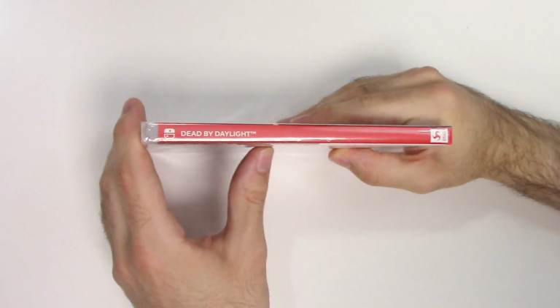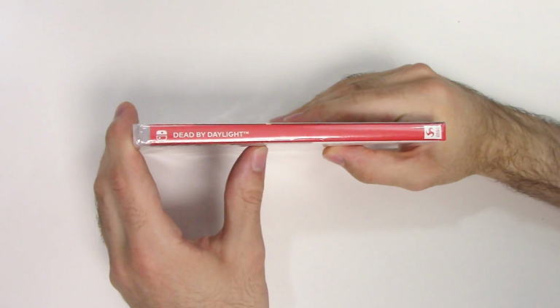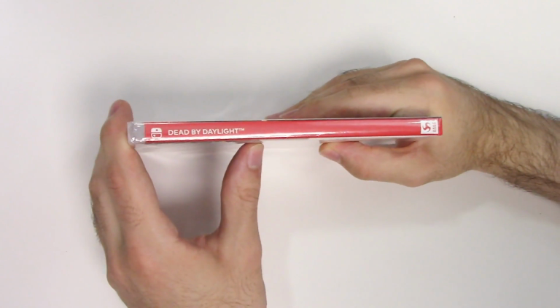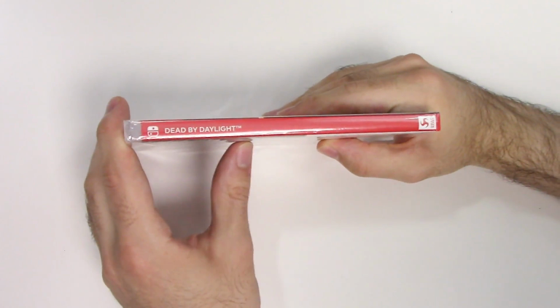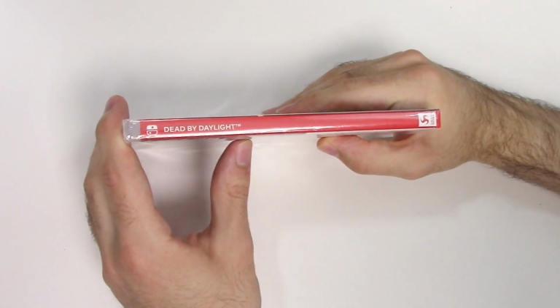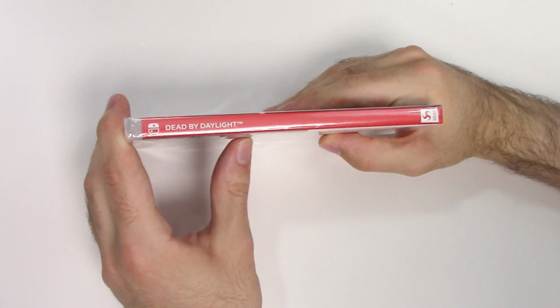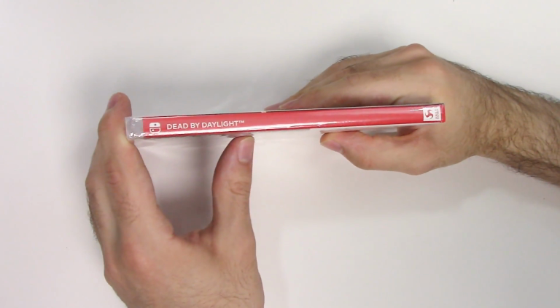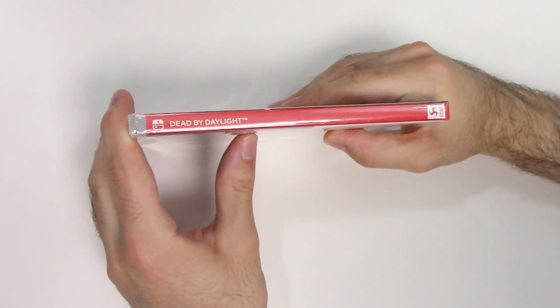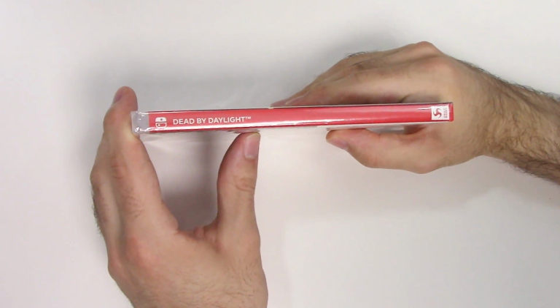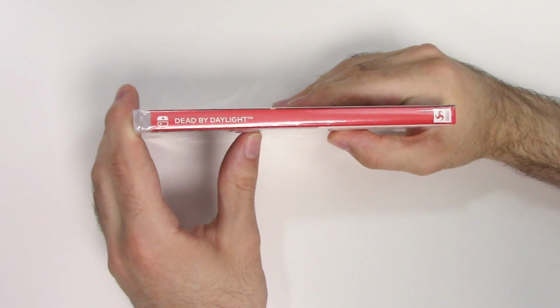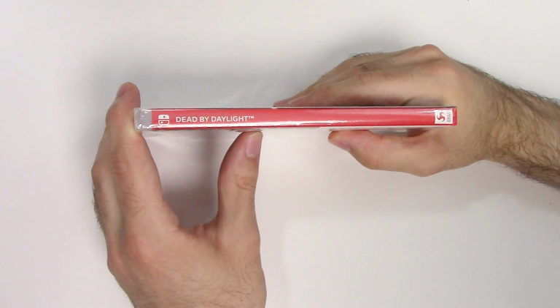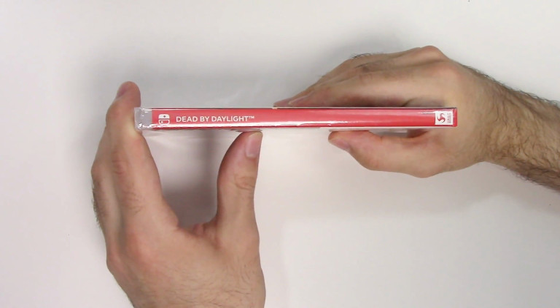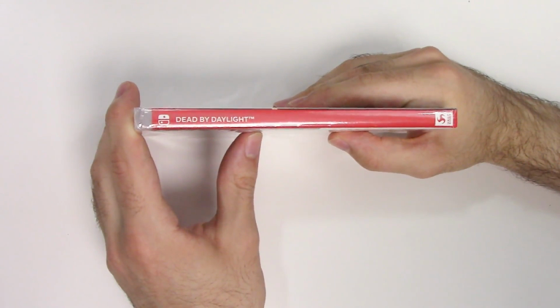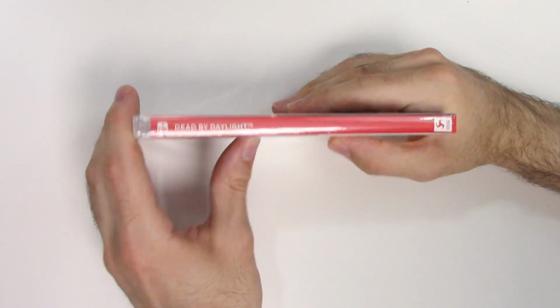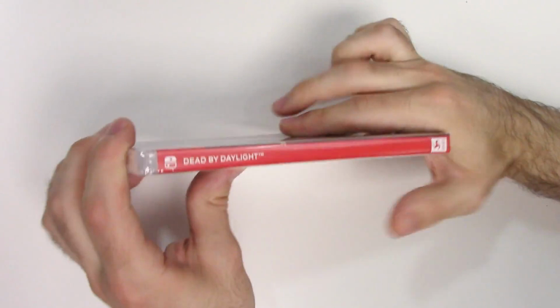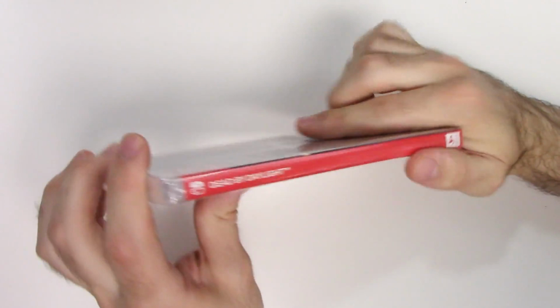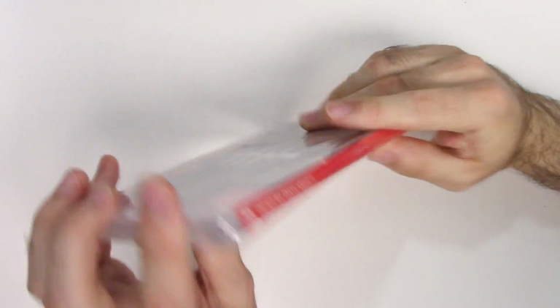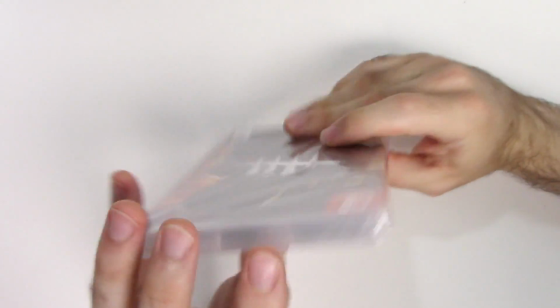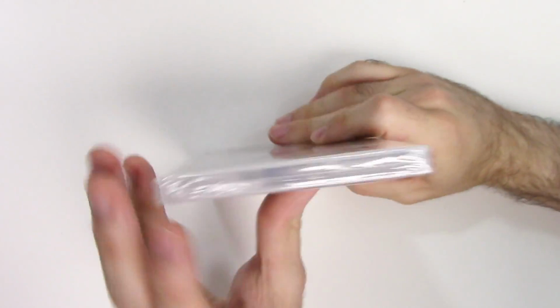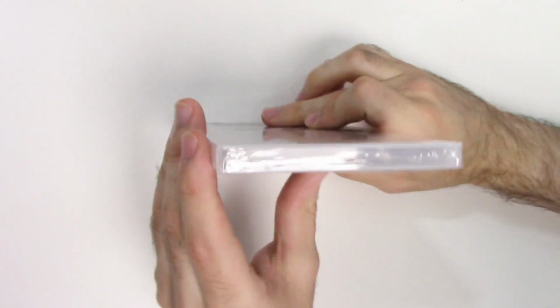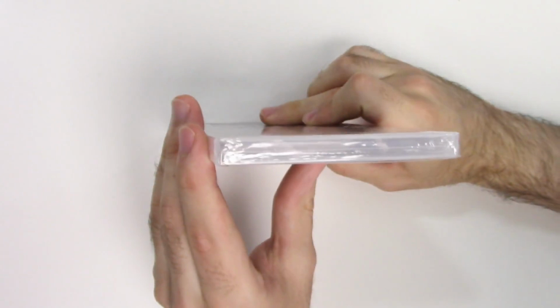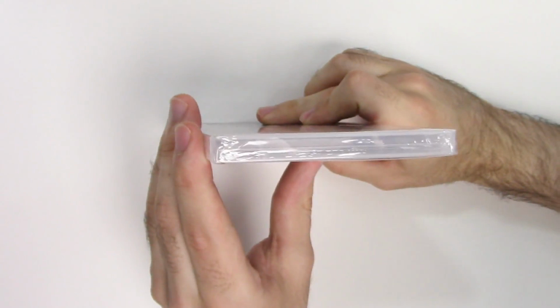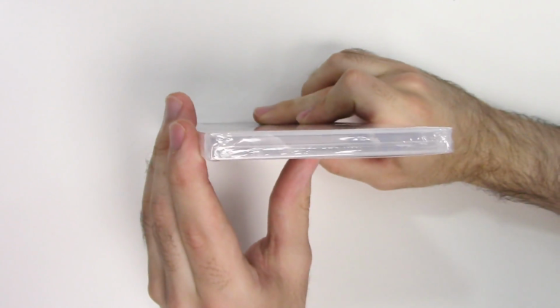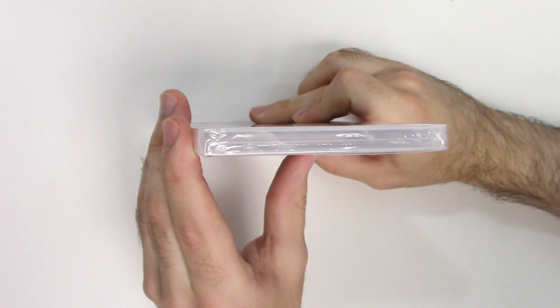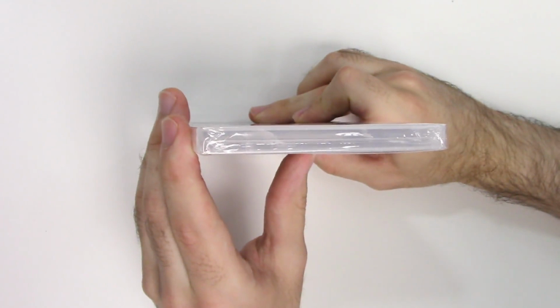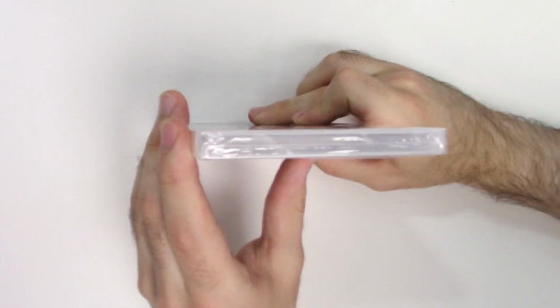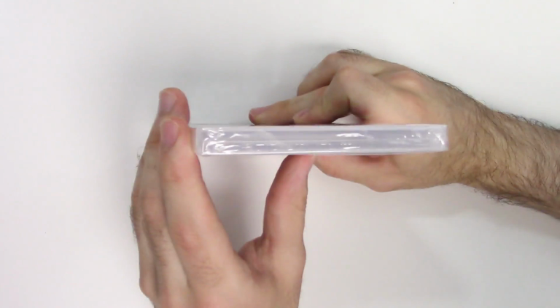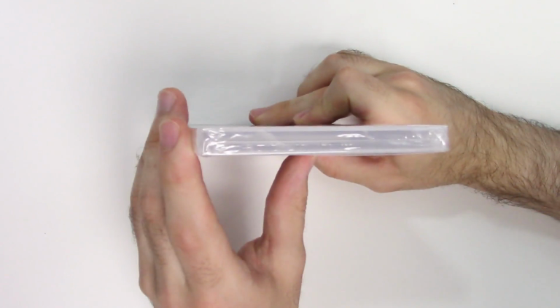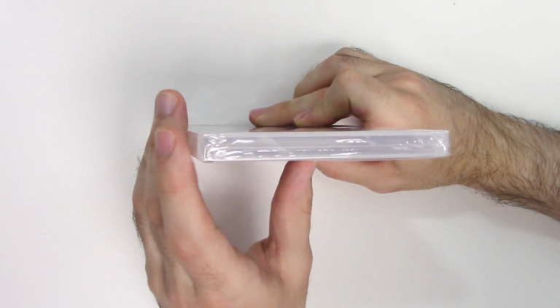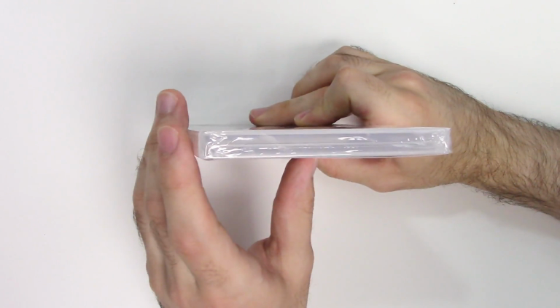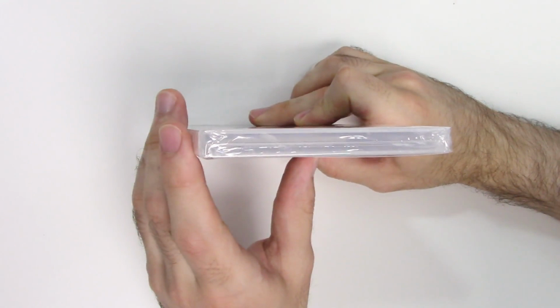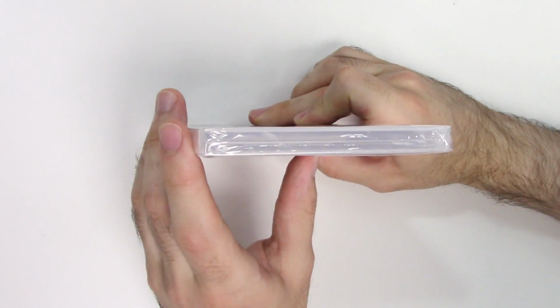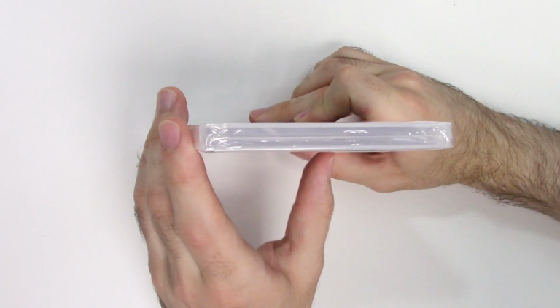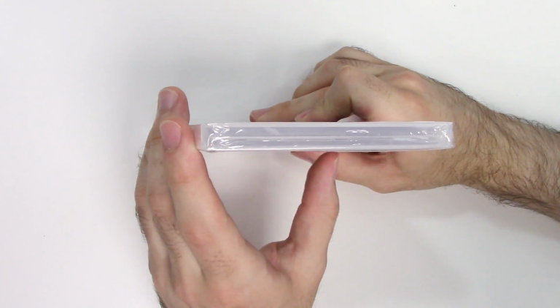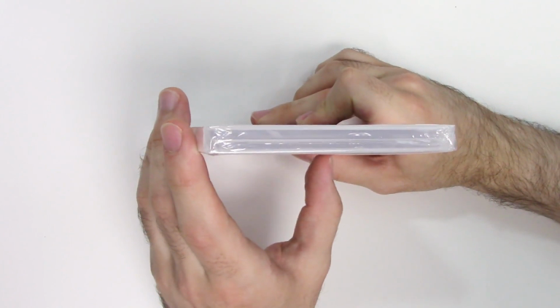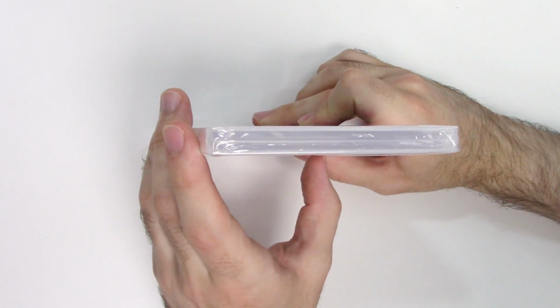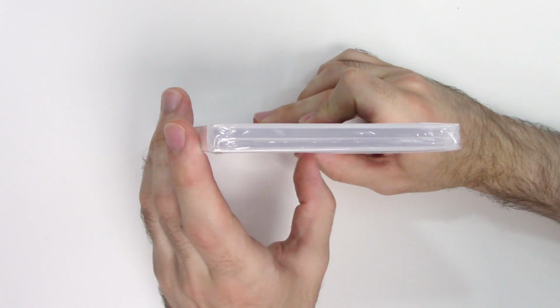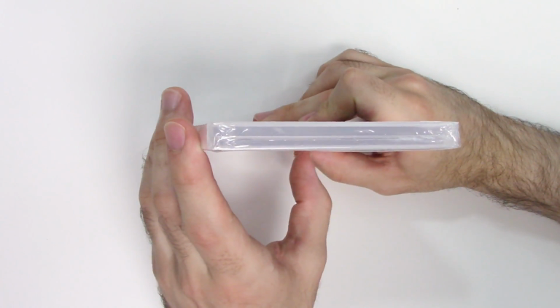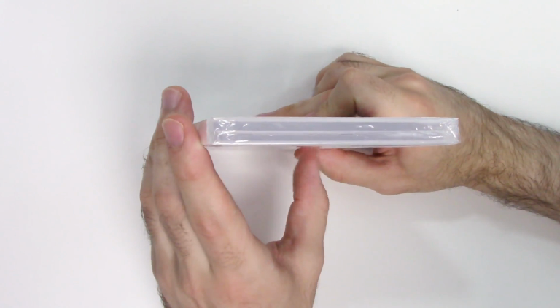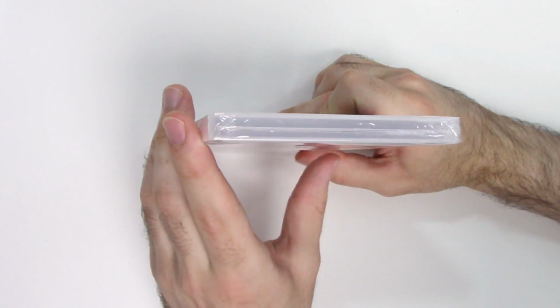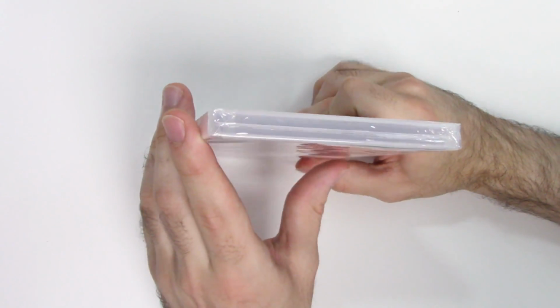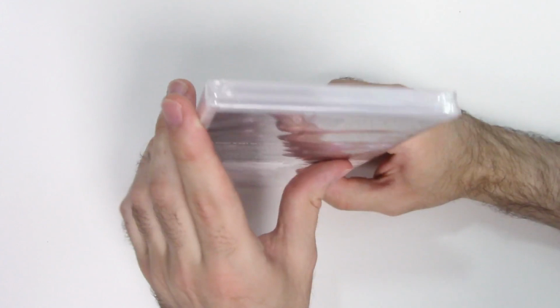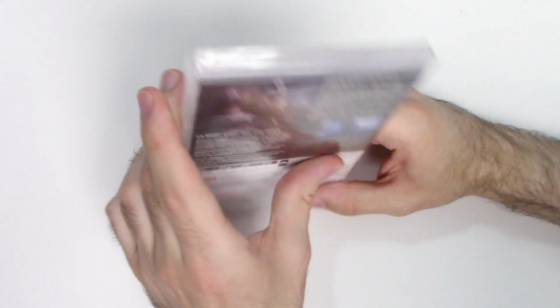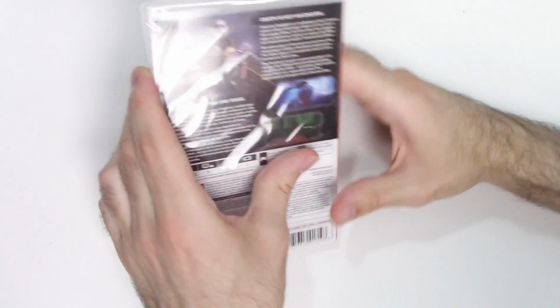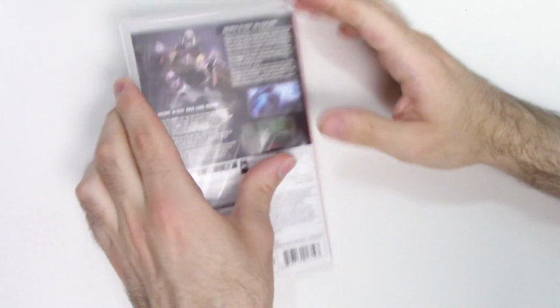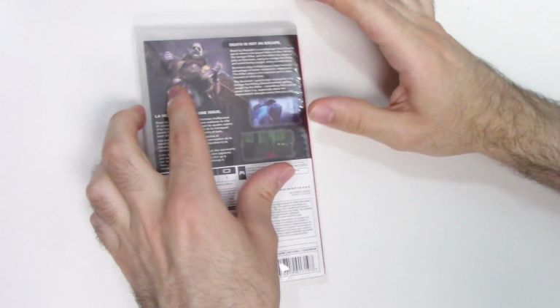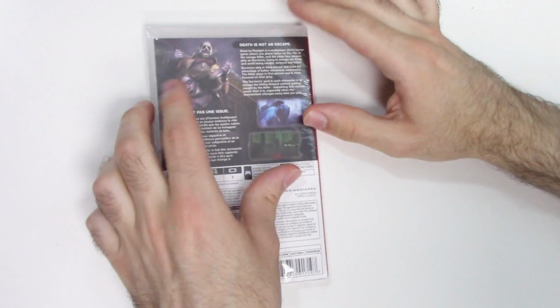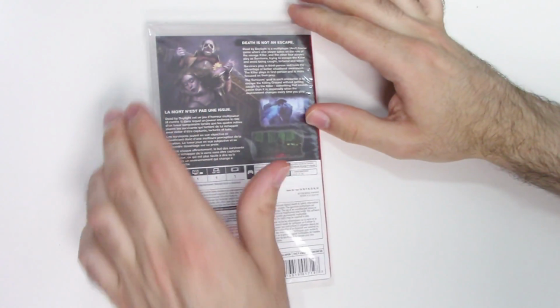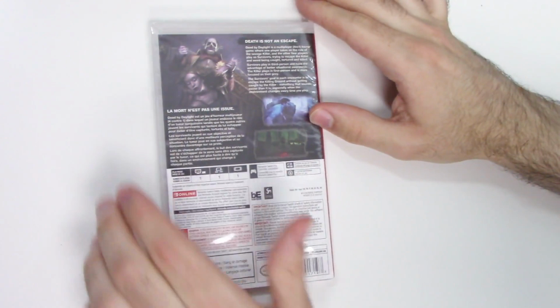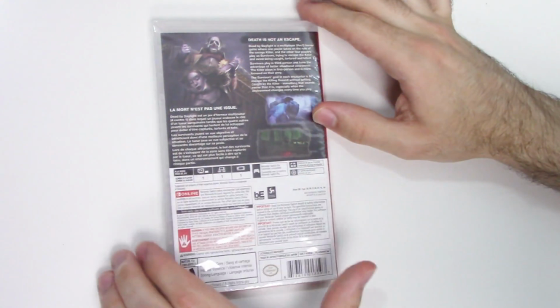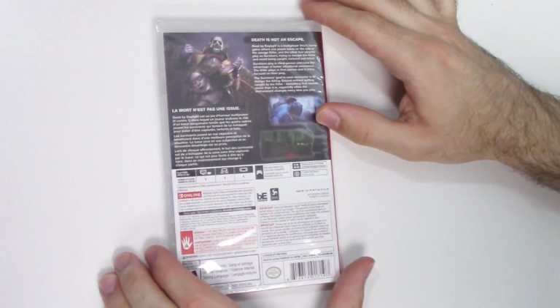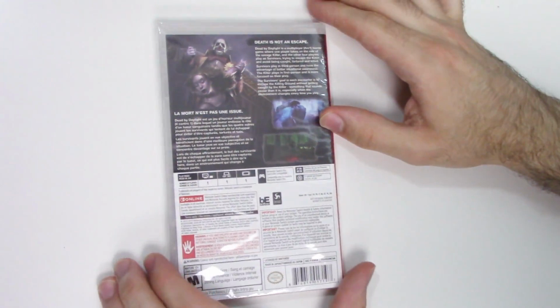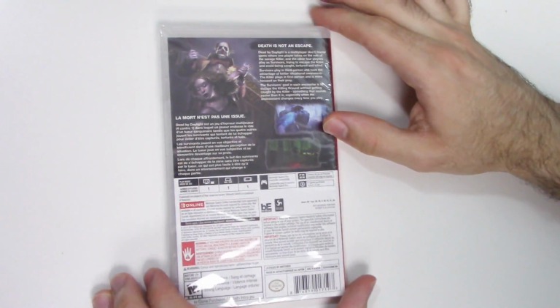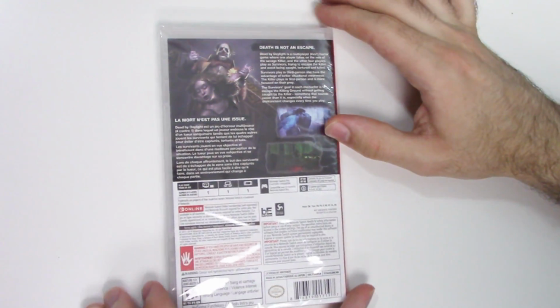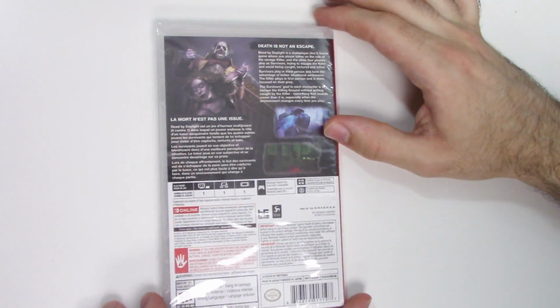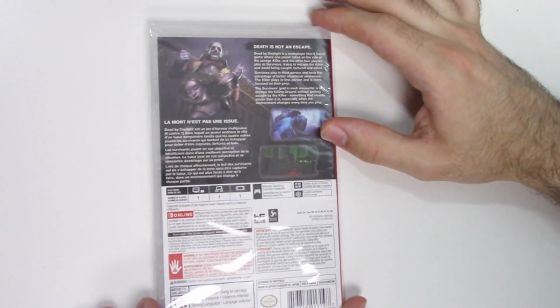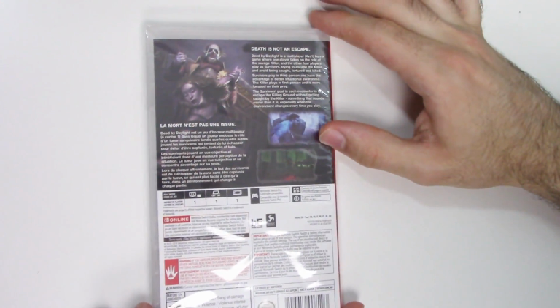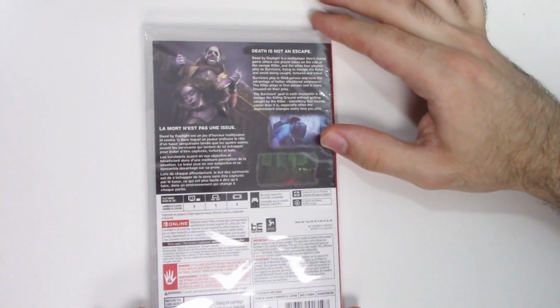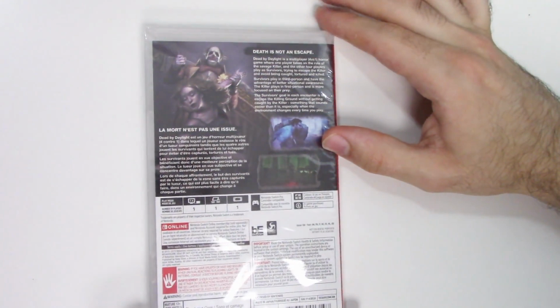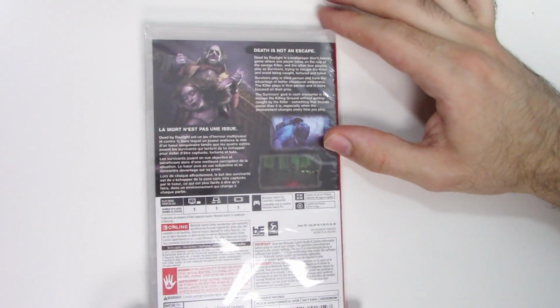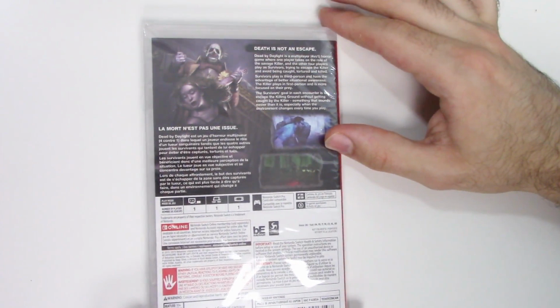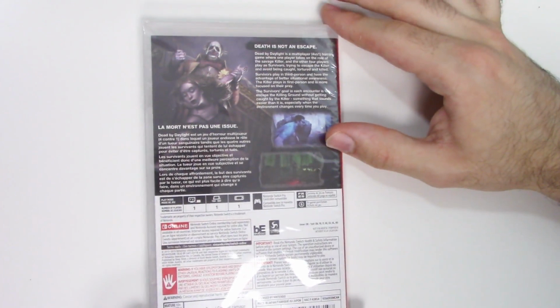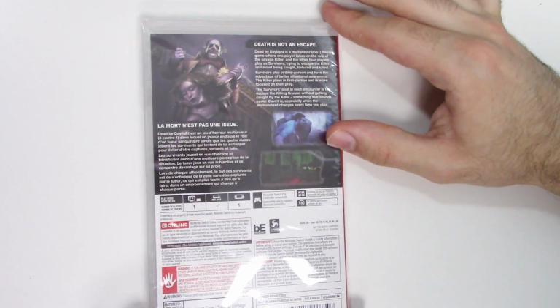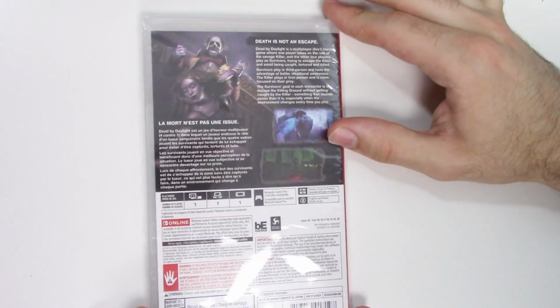Now moving over to the spine, we see a red spine, and from the top we can tell that this is a Y-fold copy. And now on to the back — it says 'Death is not an escape.'